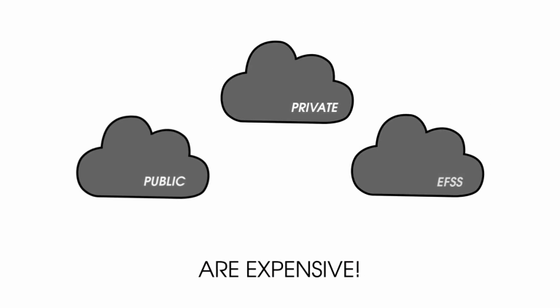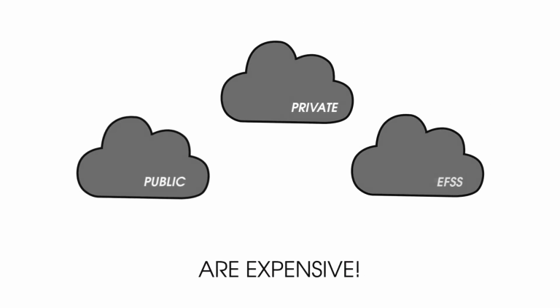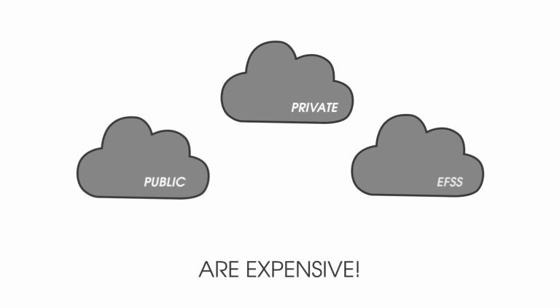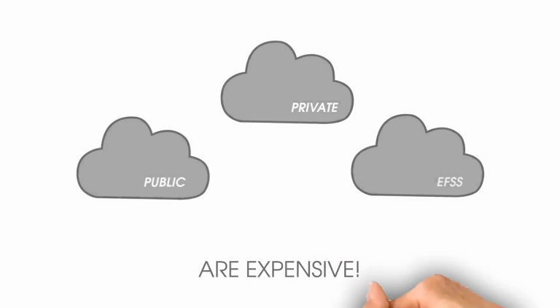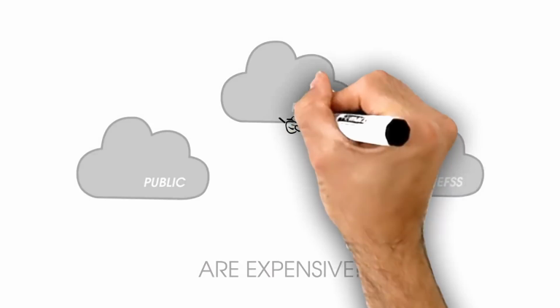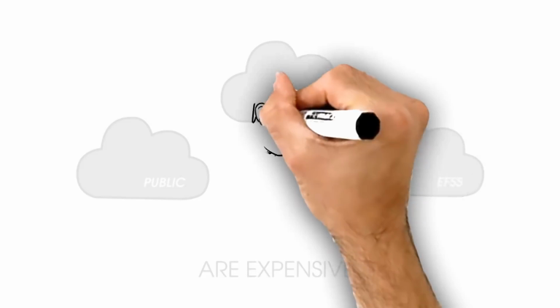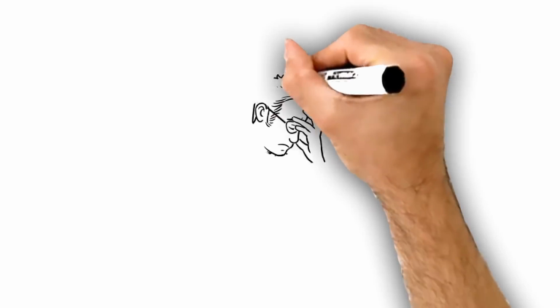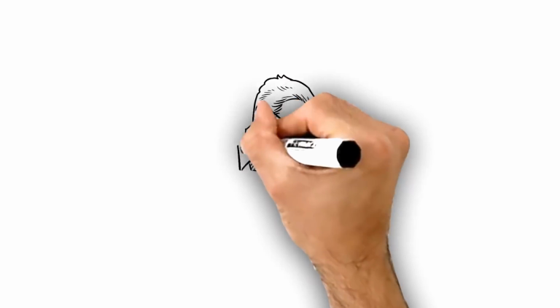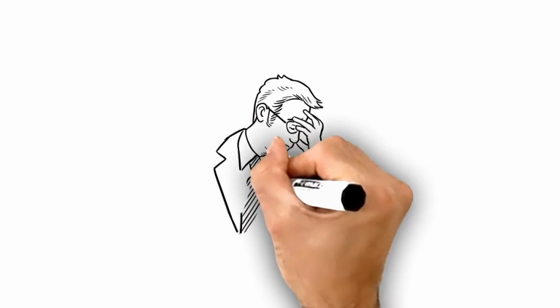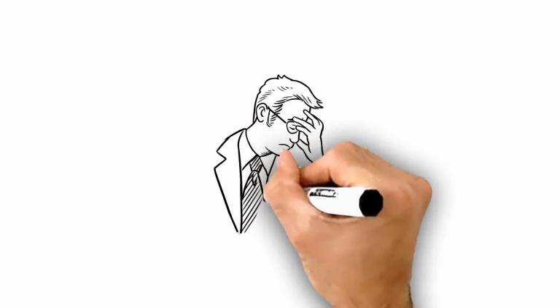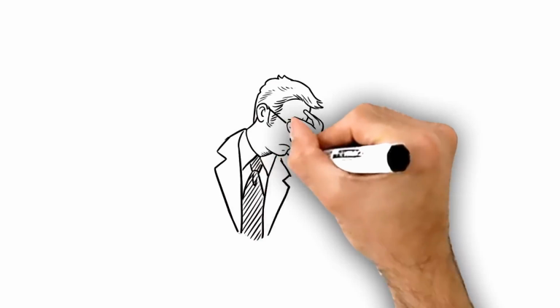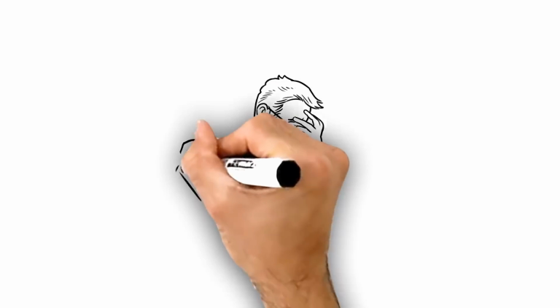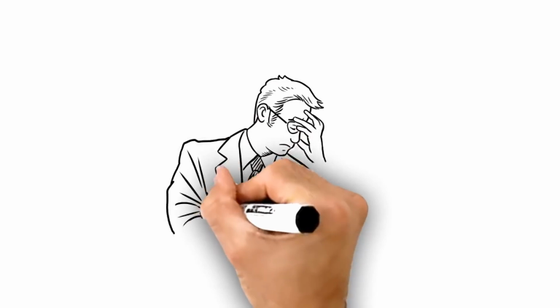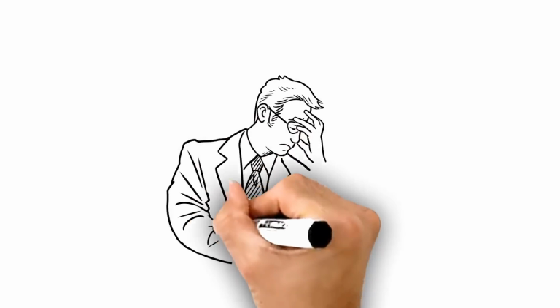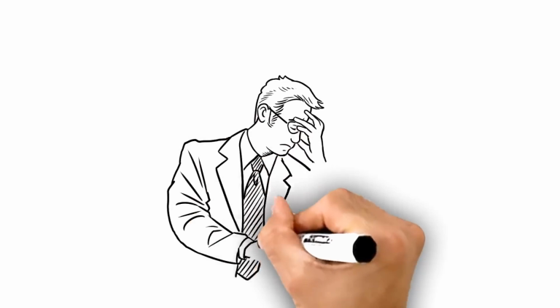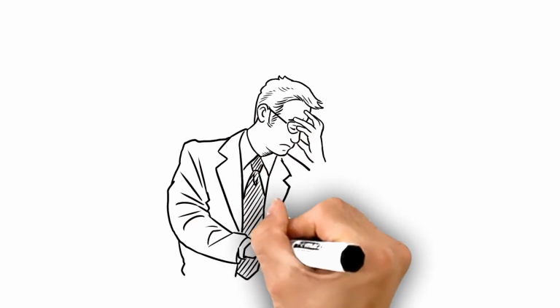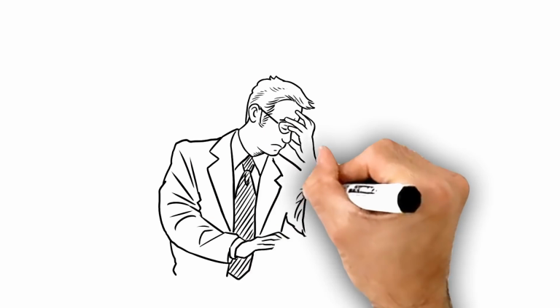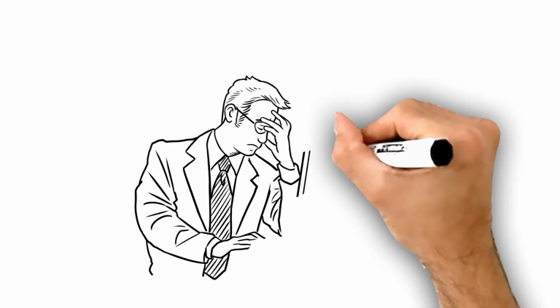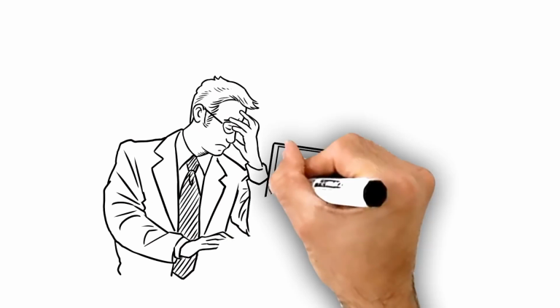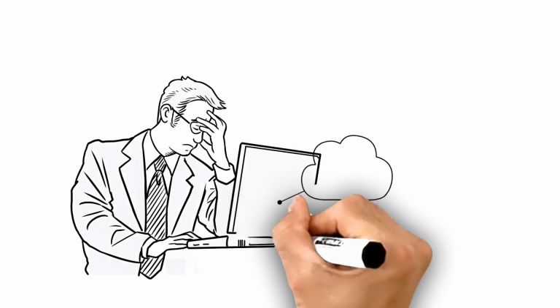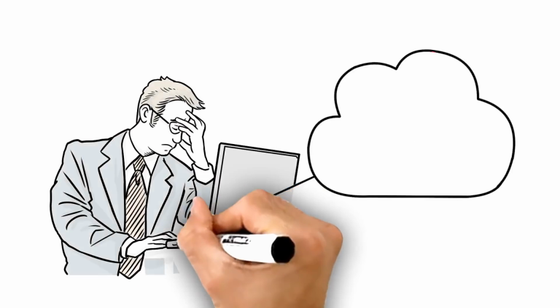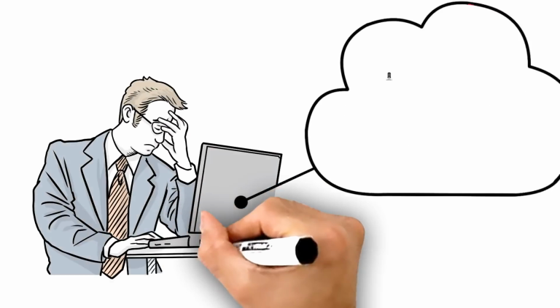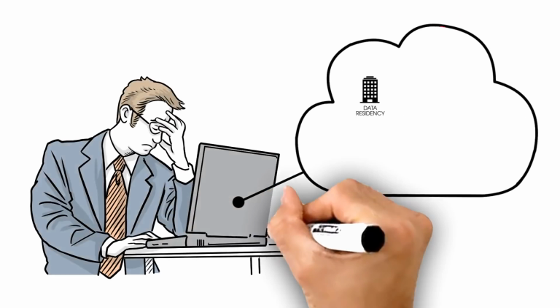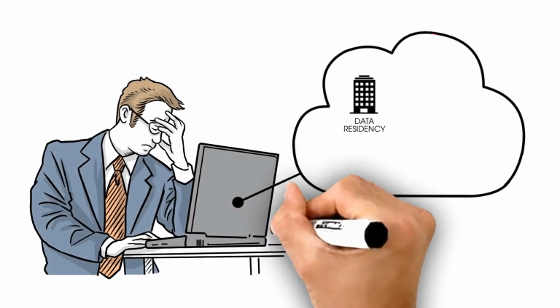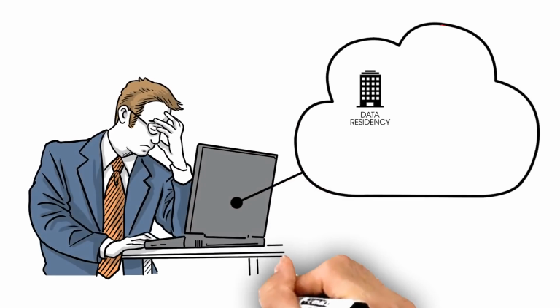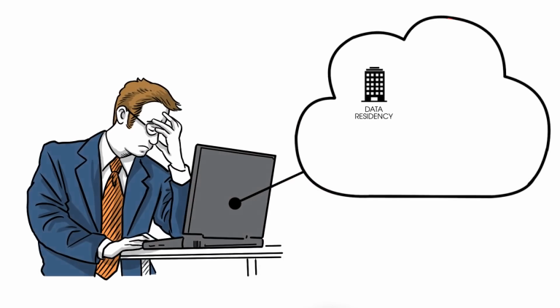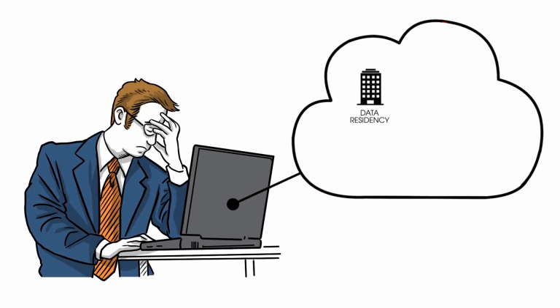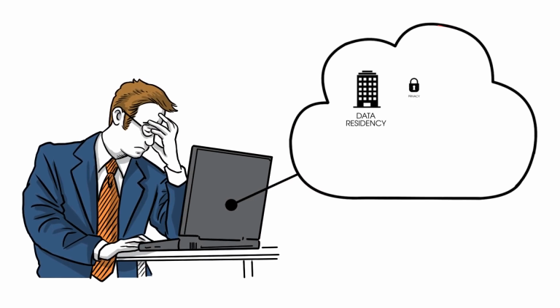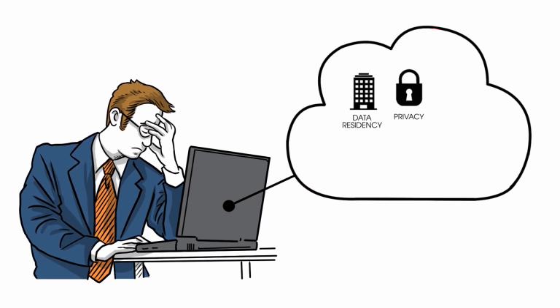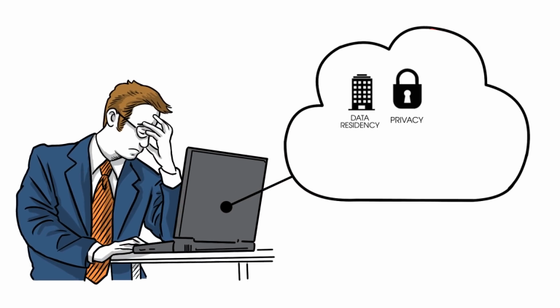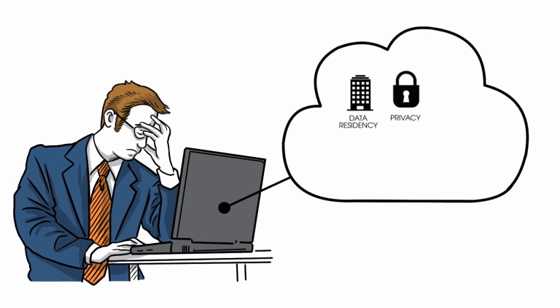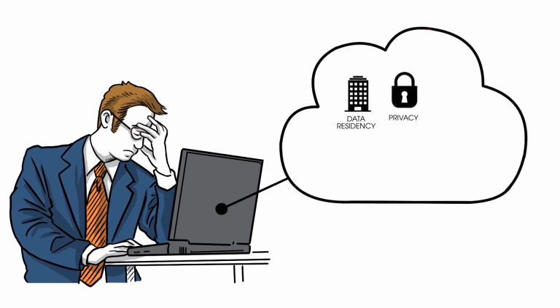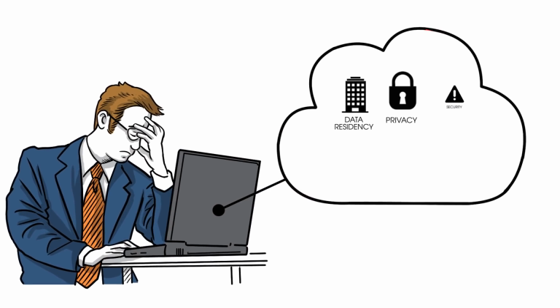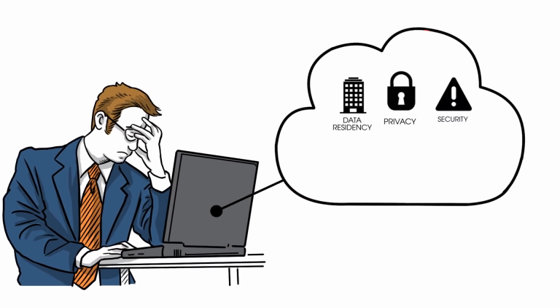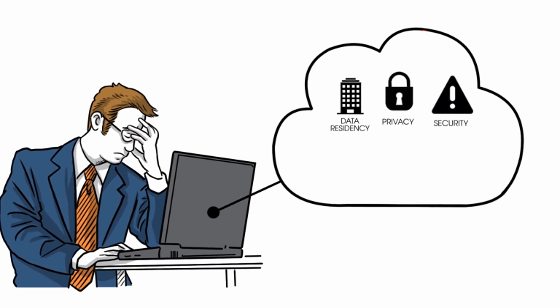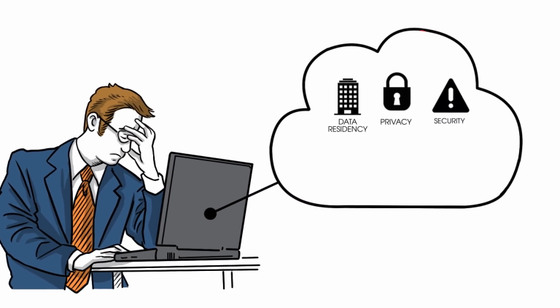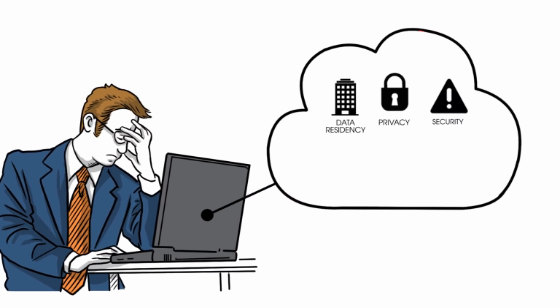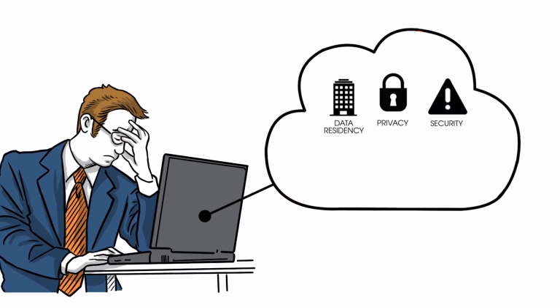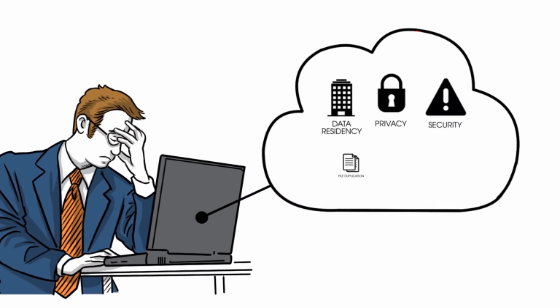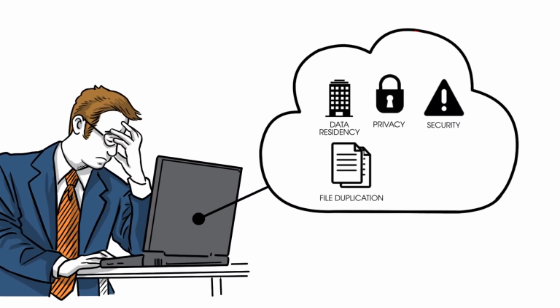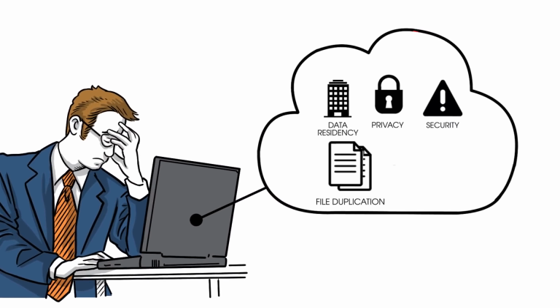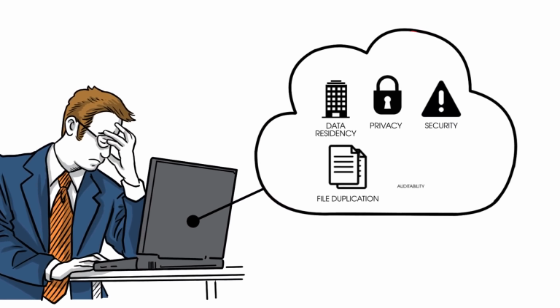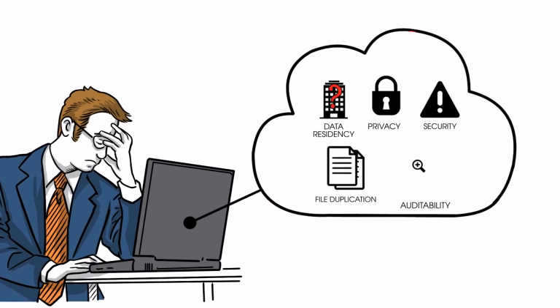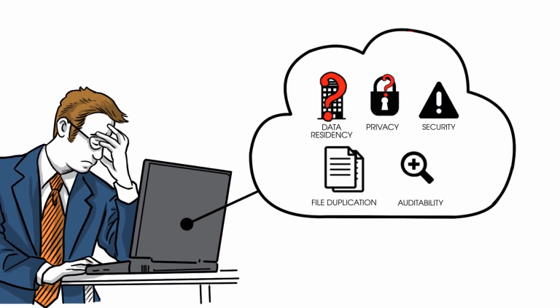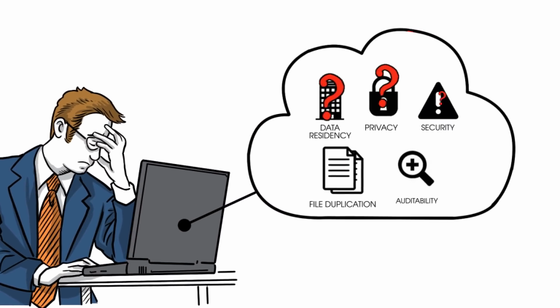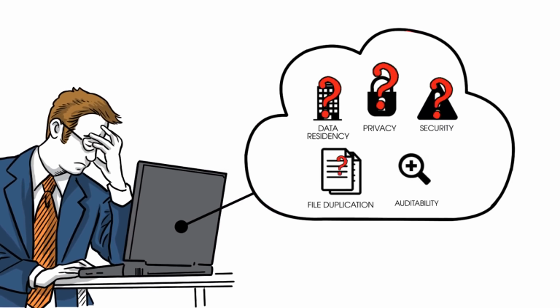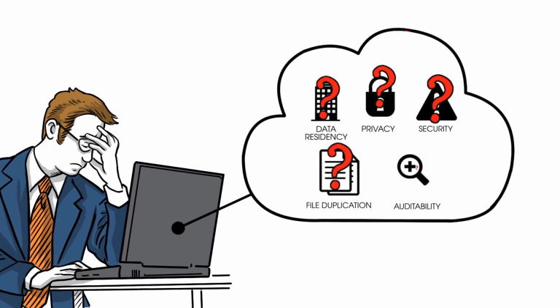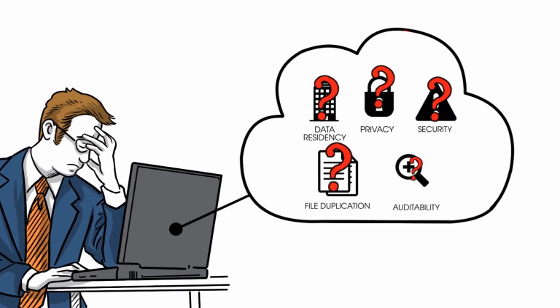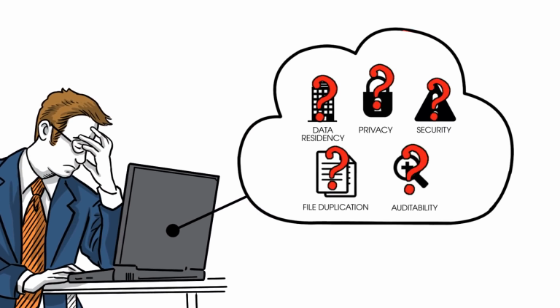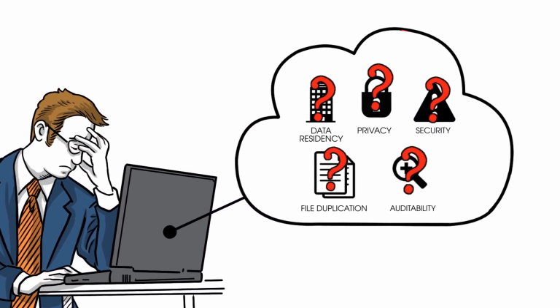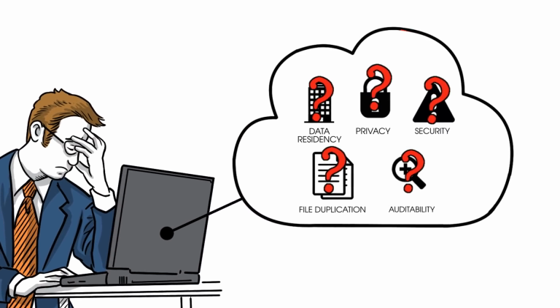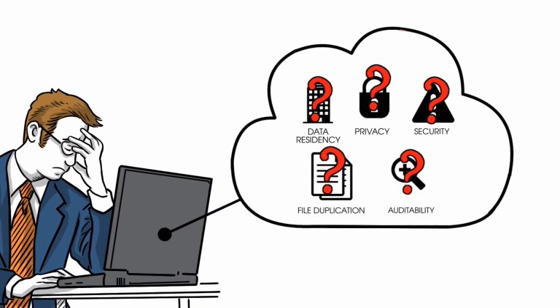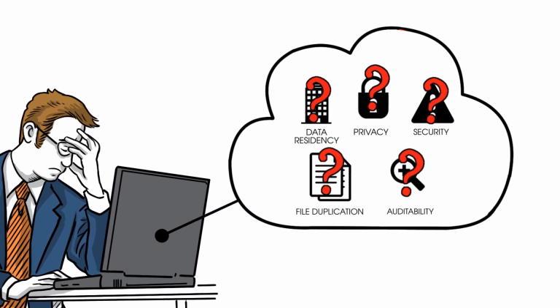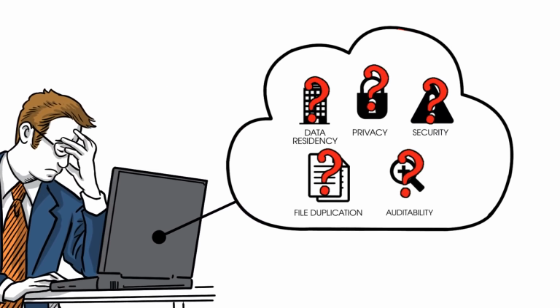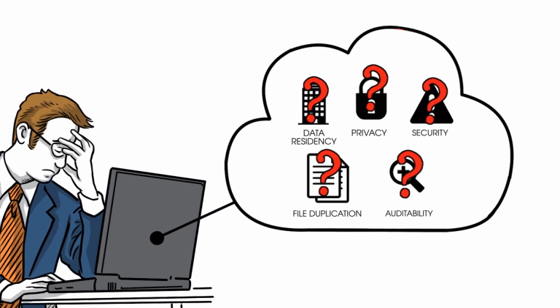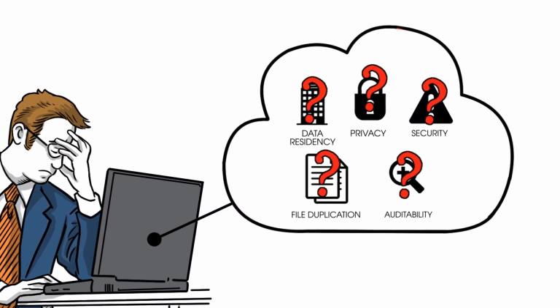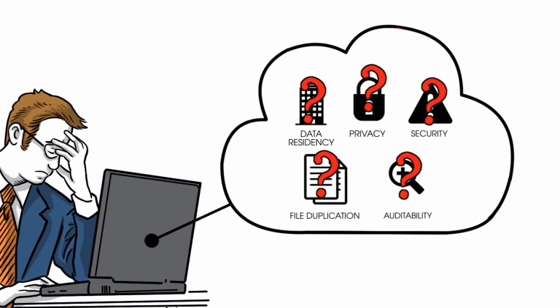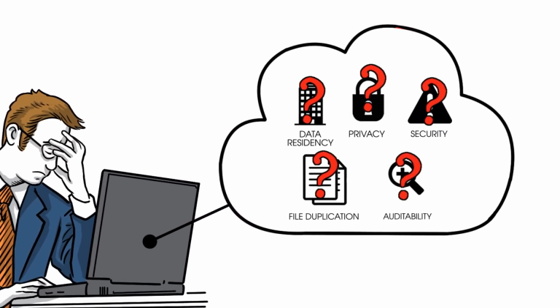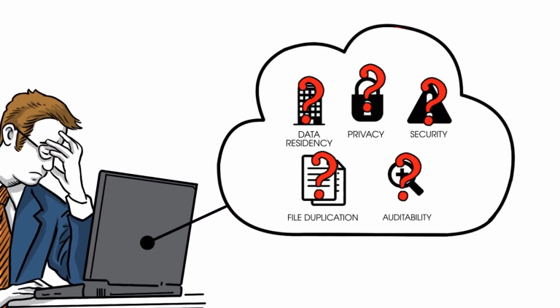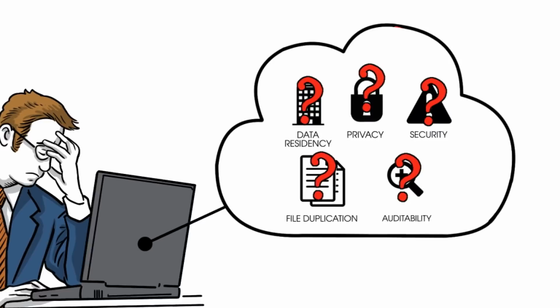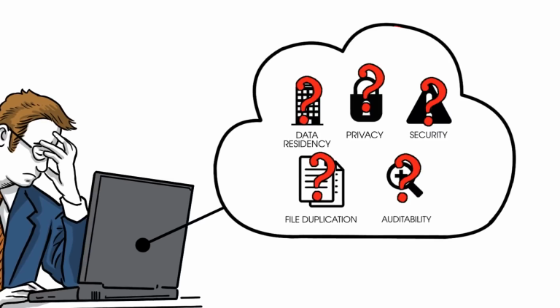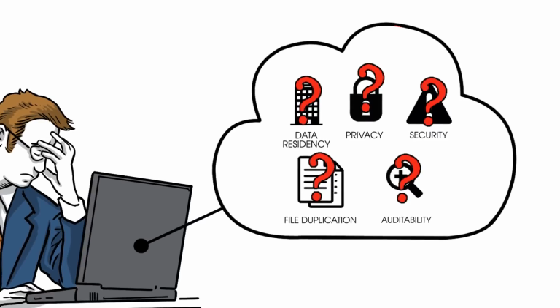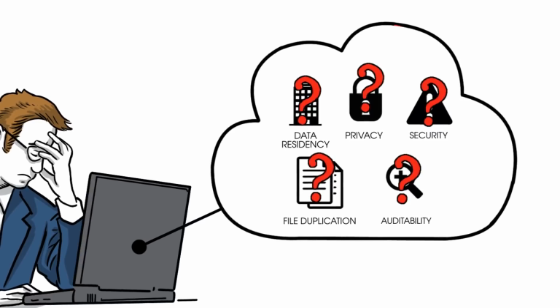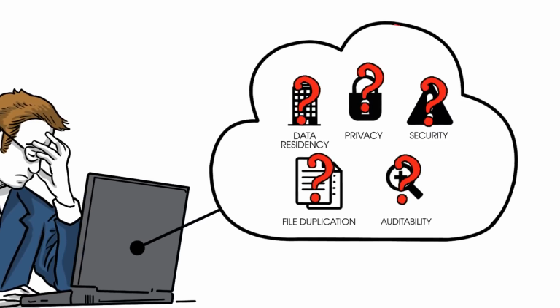Plus, the cloud has real issues of data residency, privacy, security, file duplication, and auditability. So what do you do?